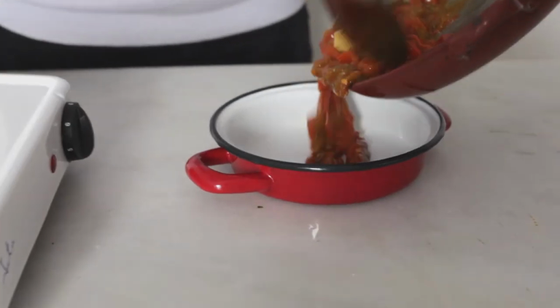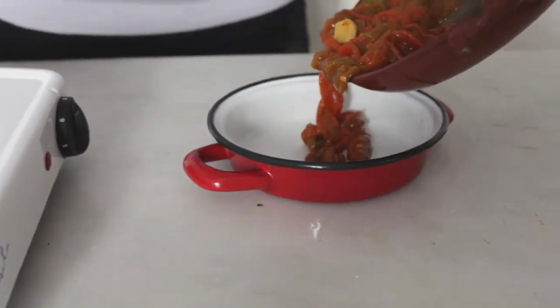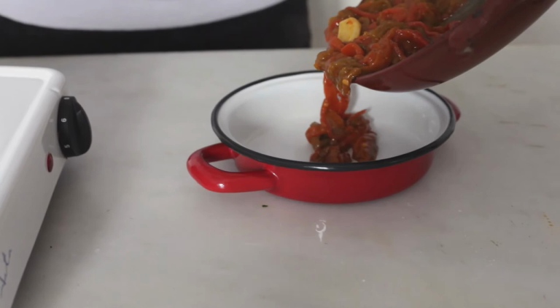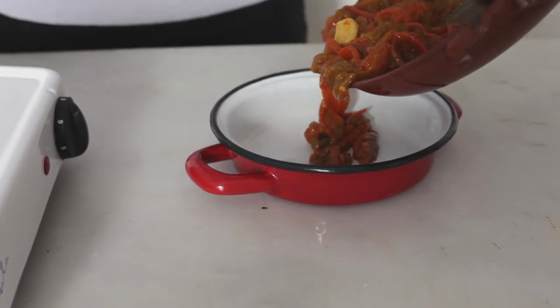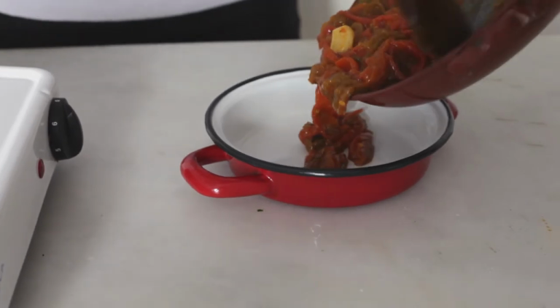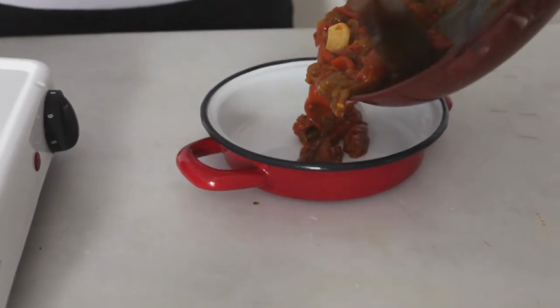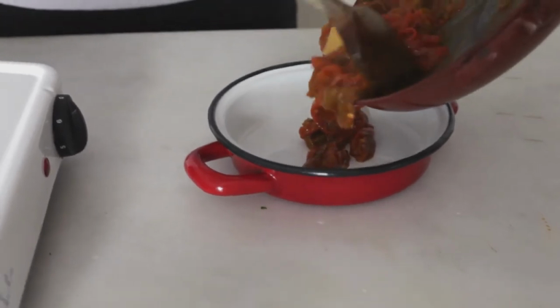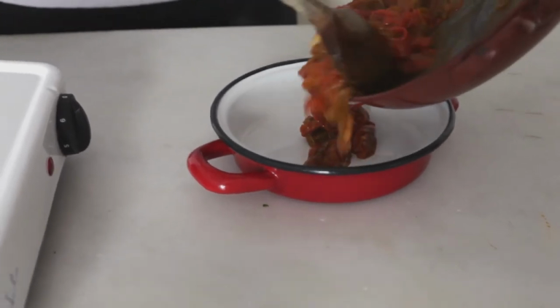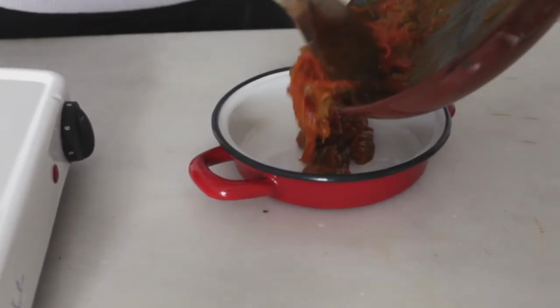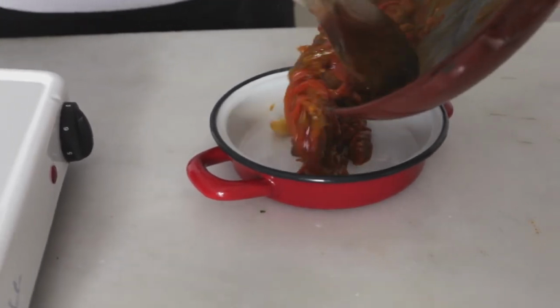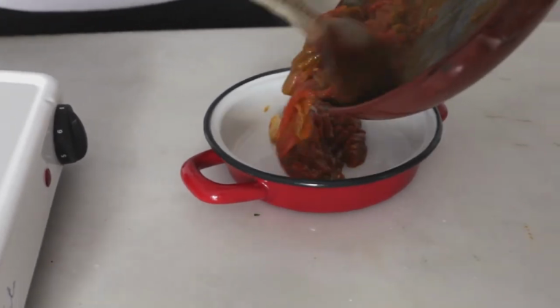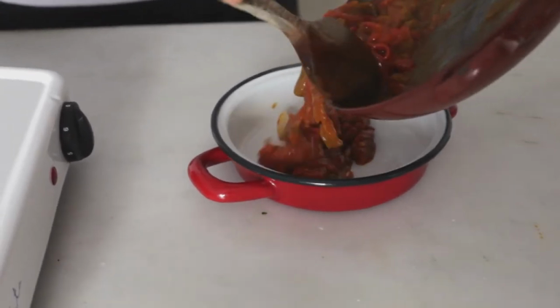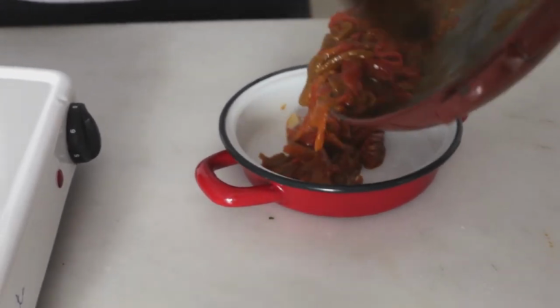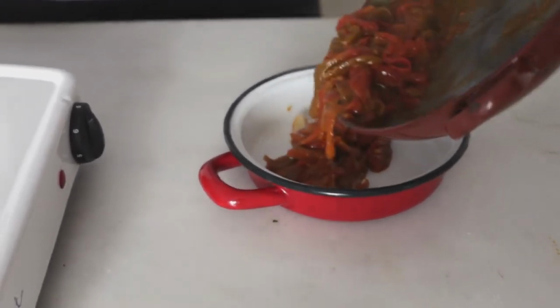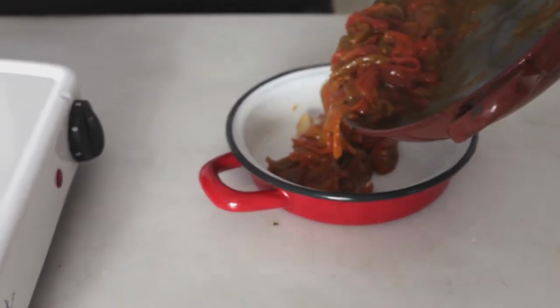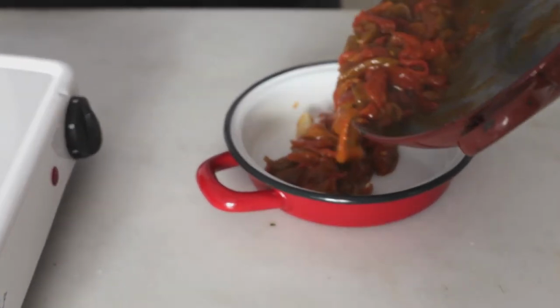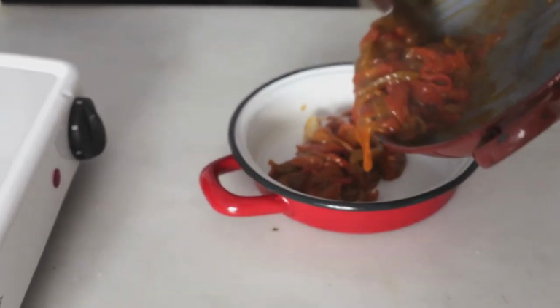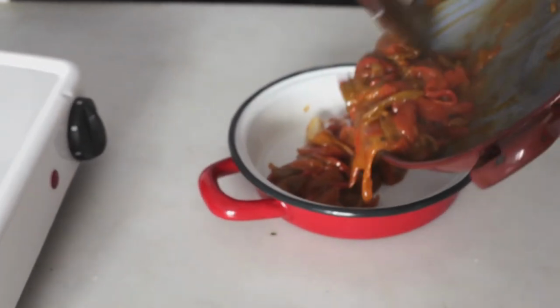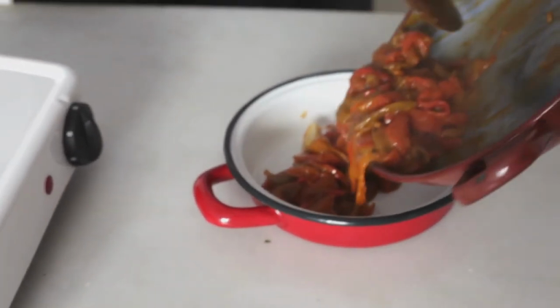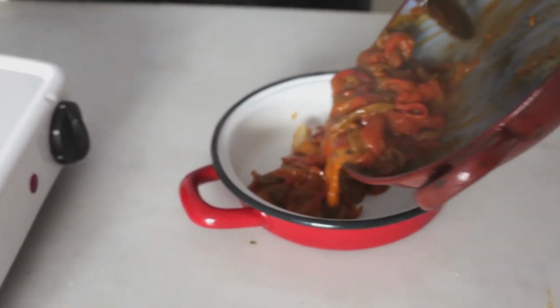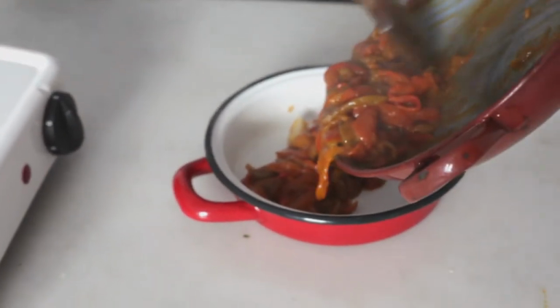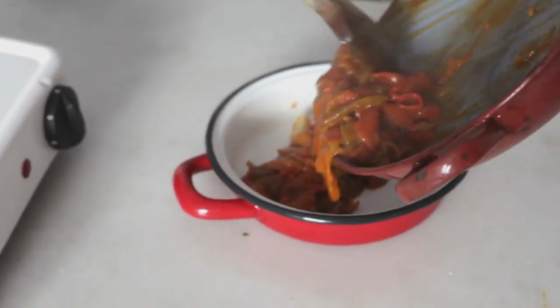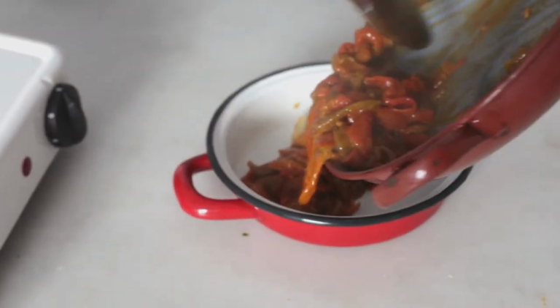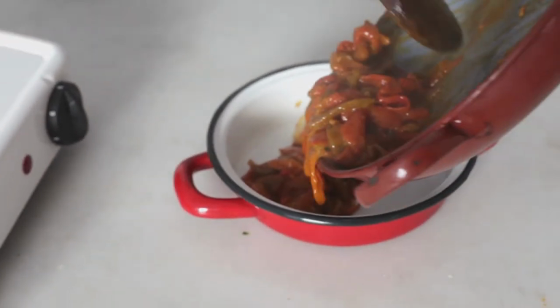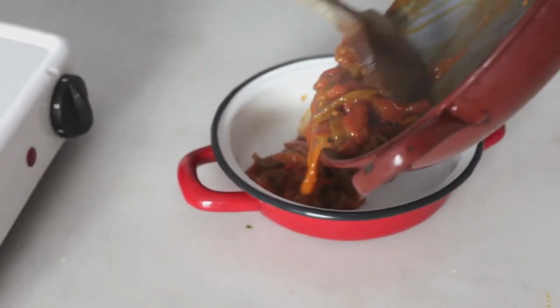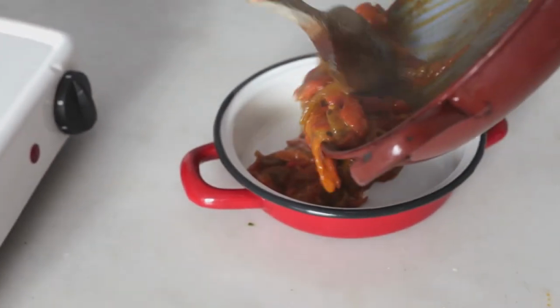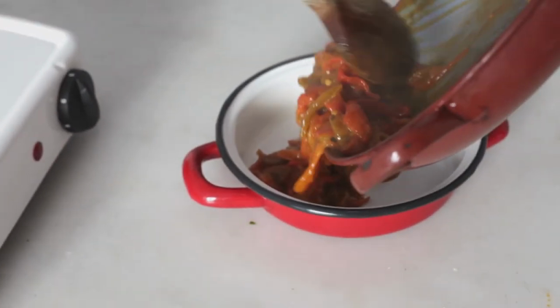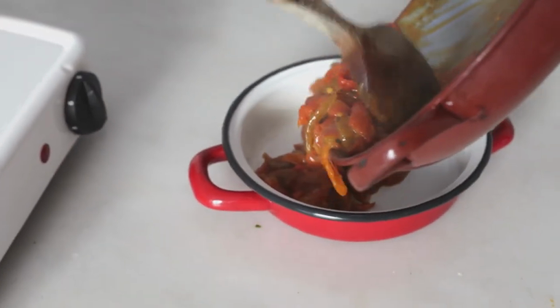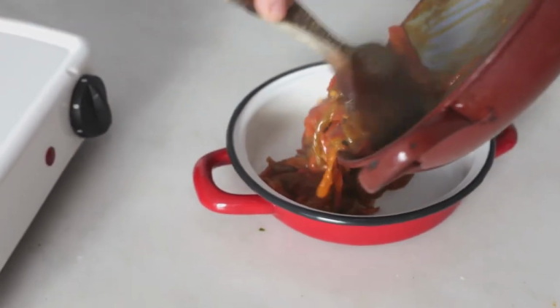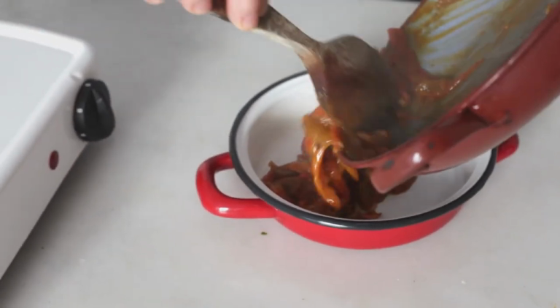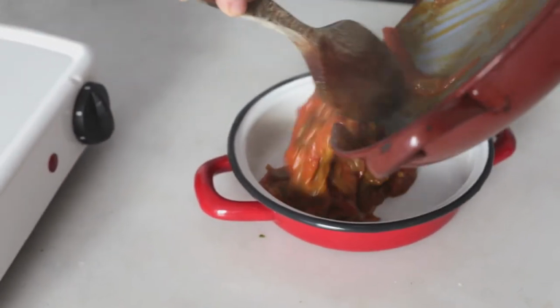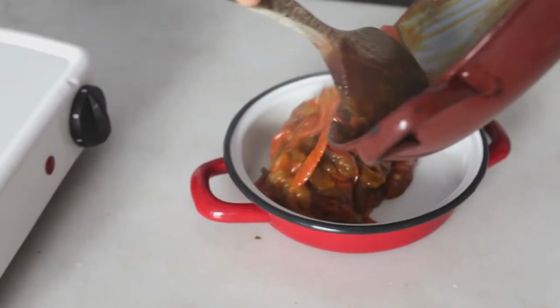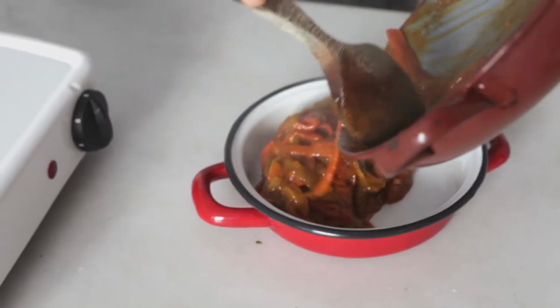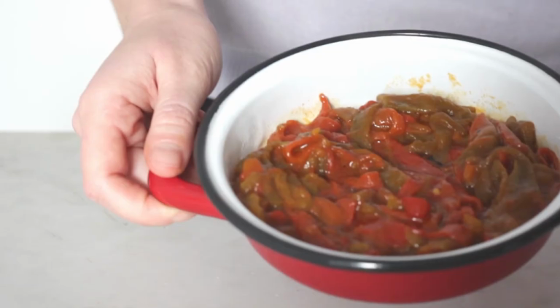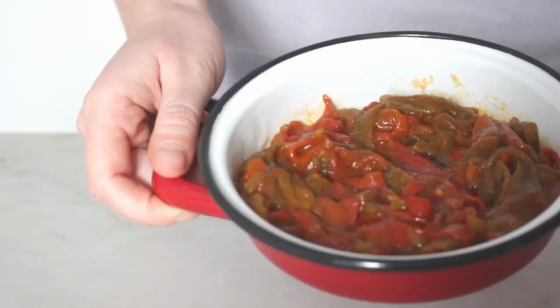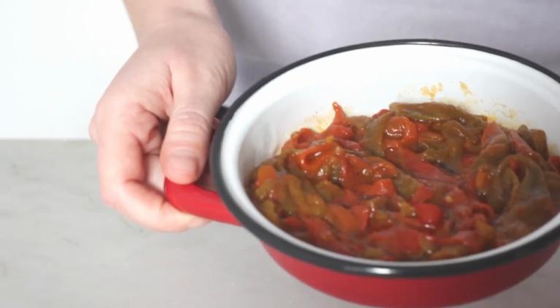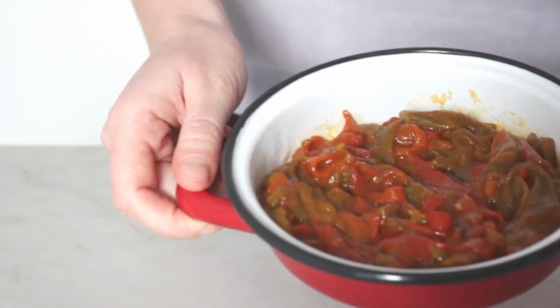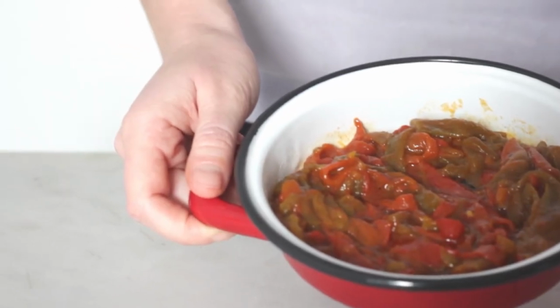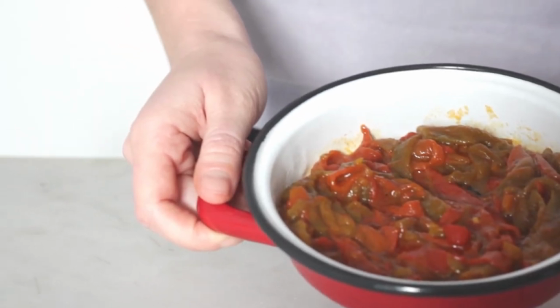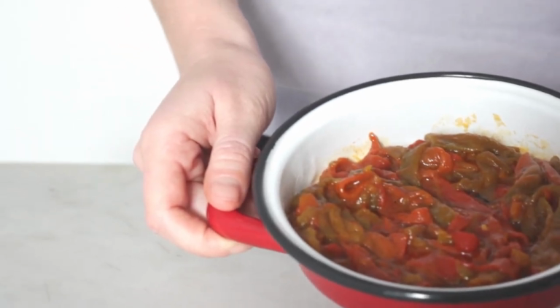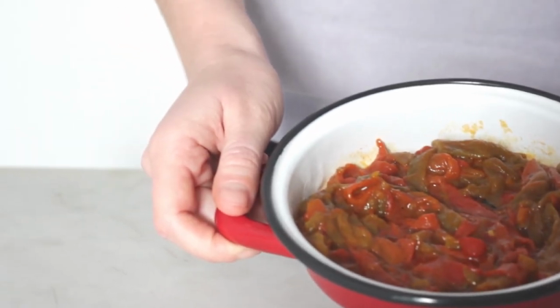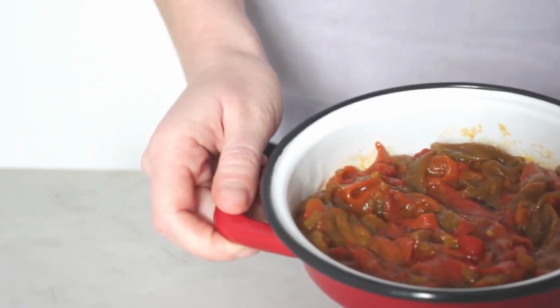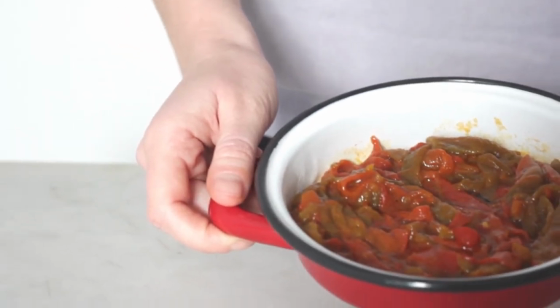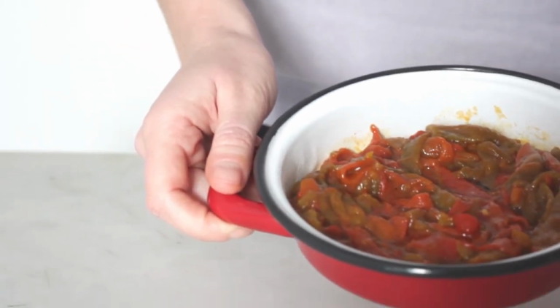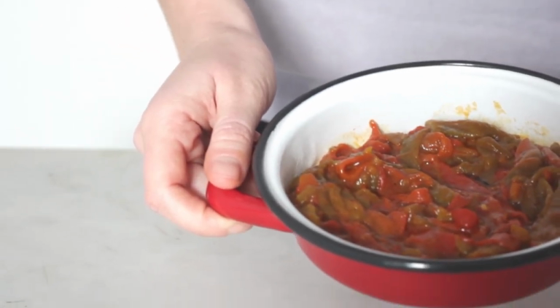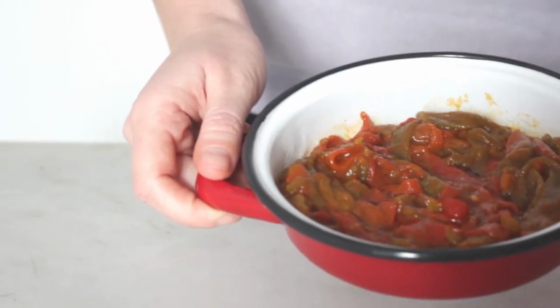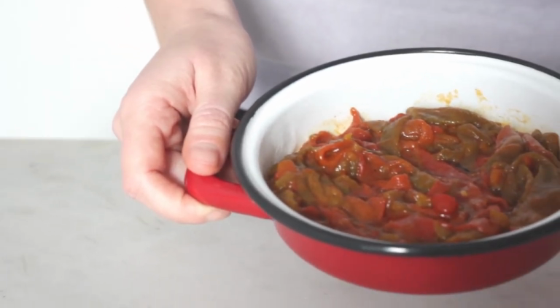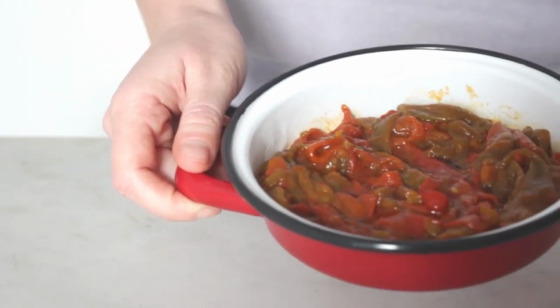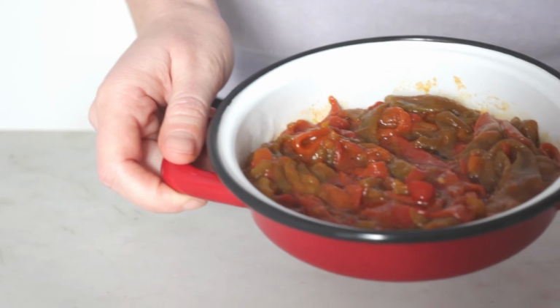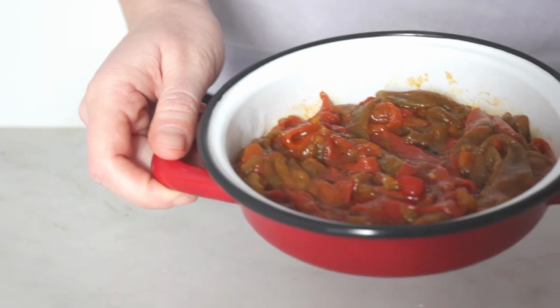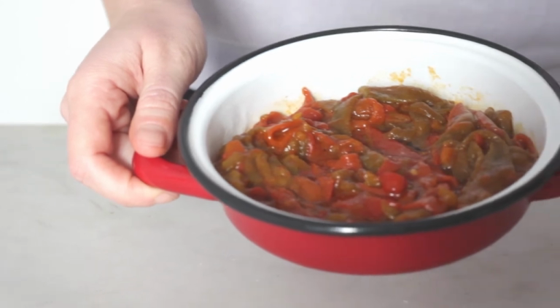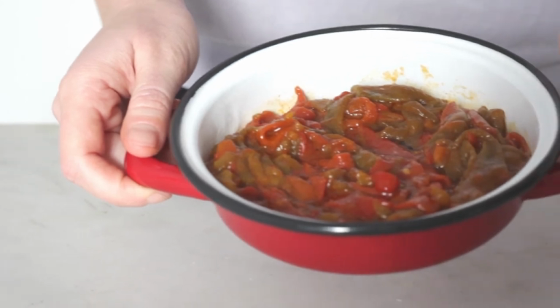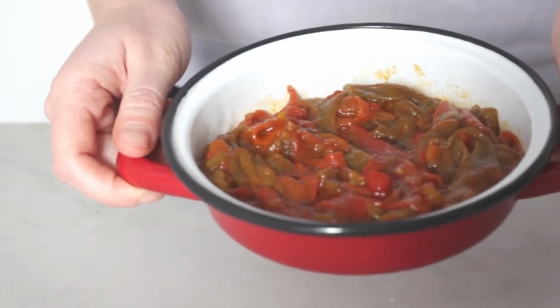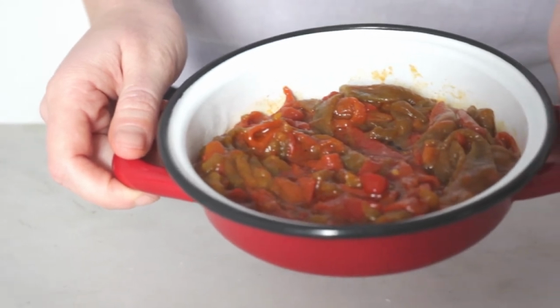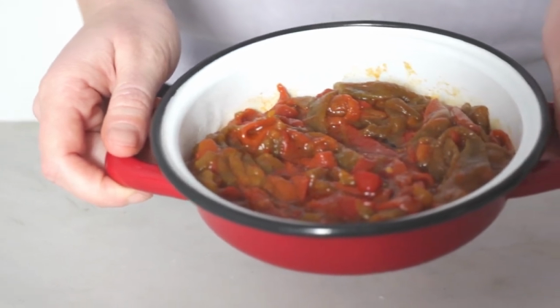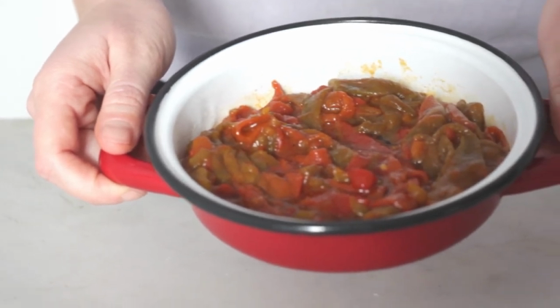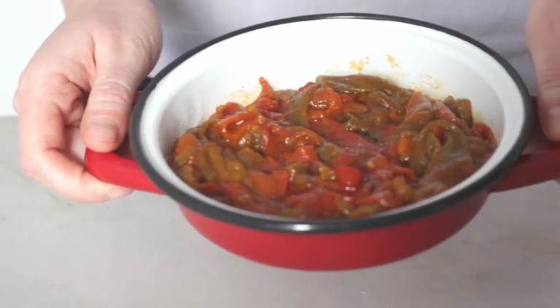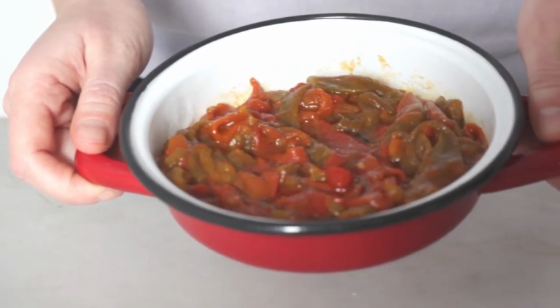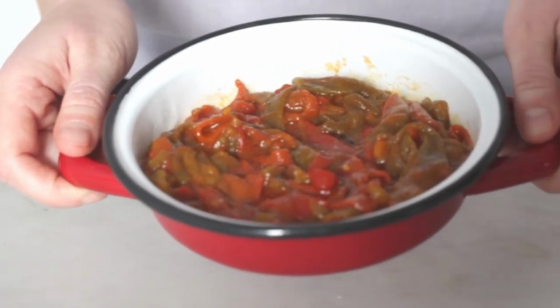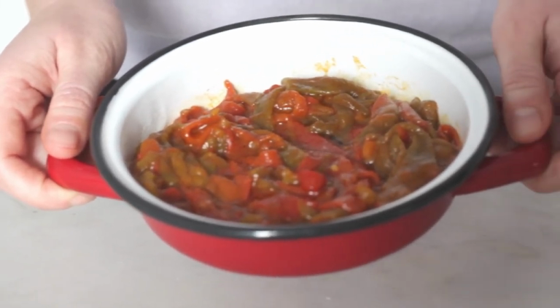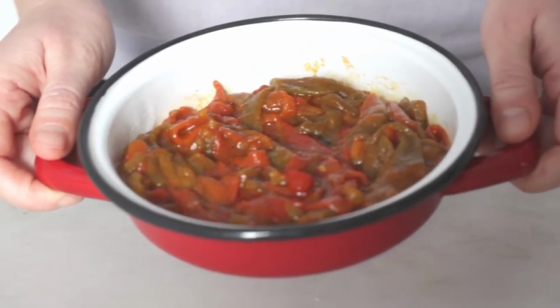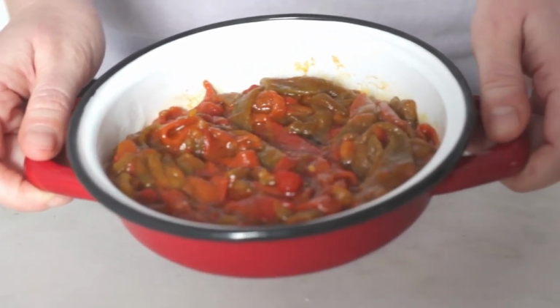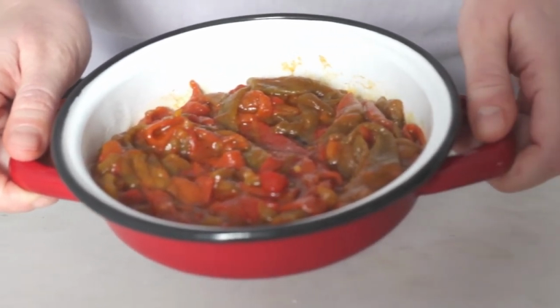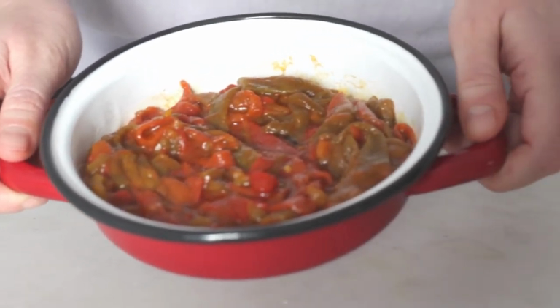Once they have a caramelized texture and there's still a bit of liquid, turn off the heat, add the salt, and let them sit in the pan.